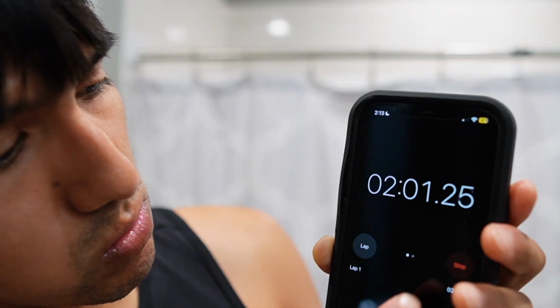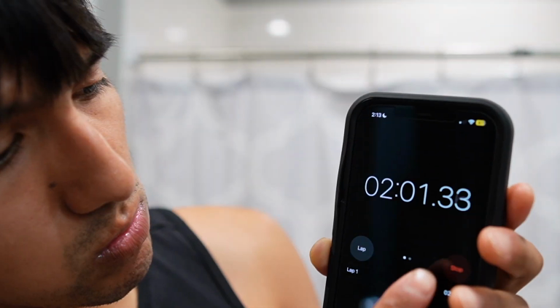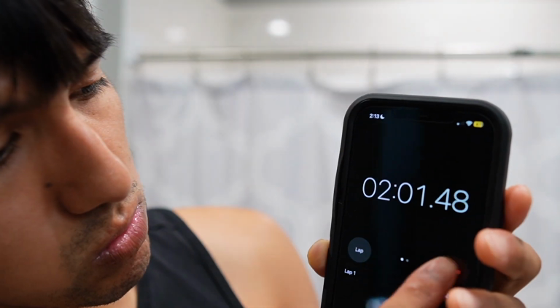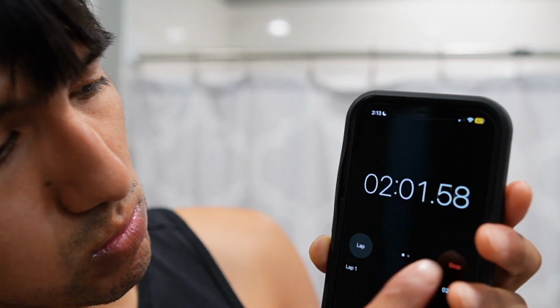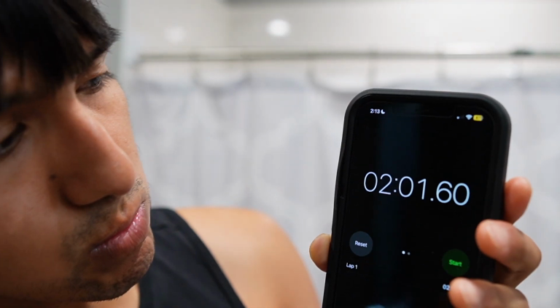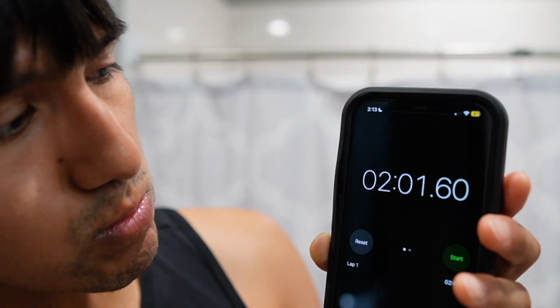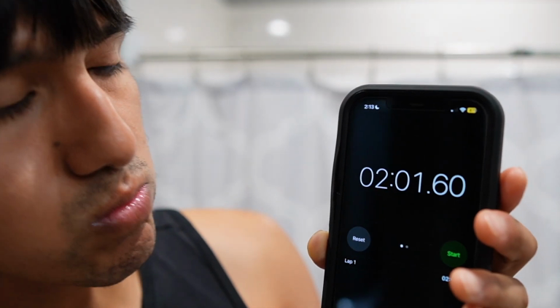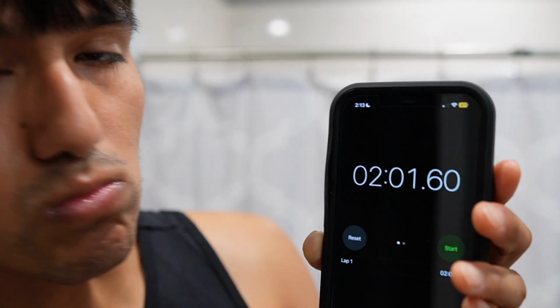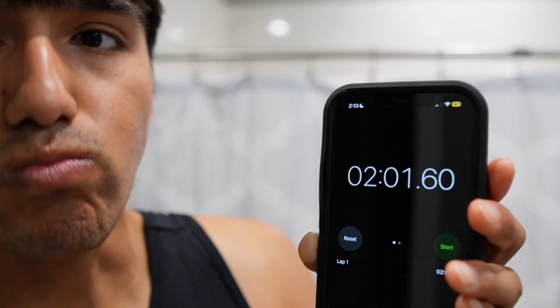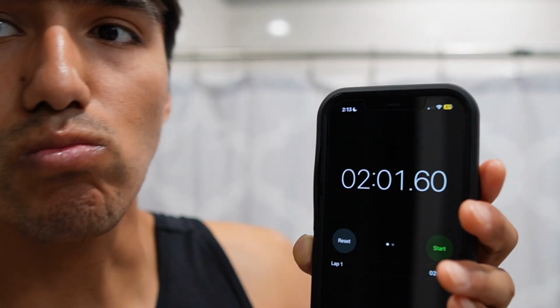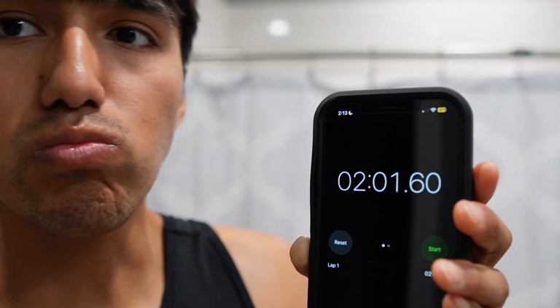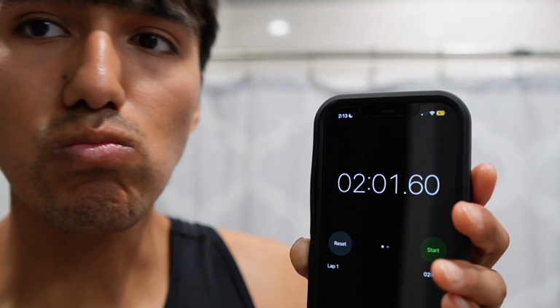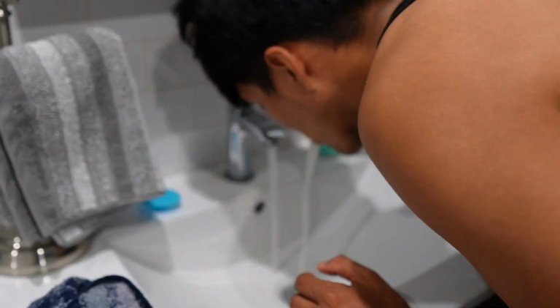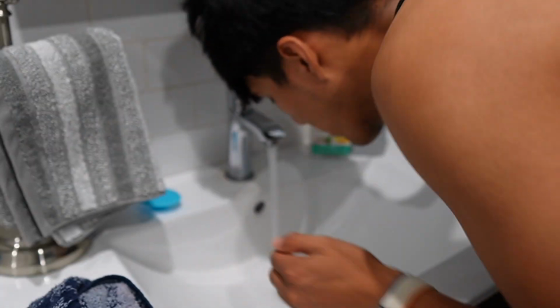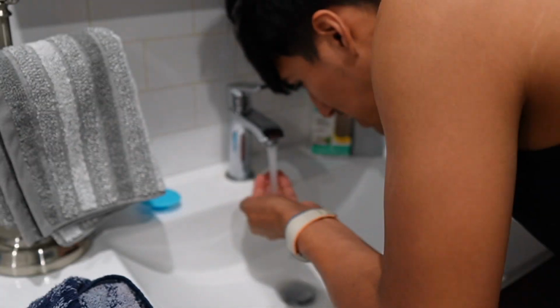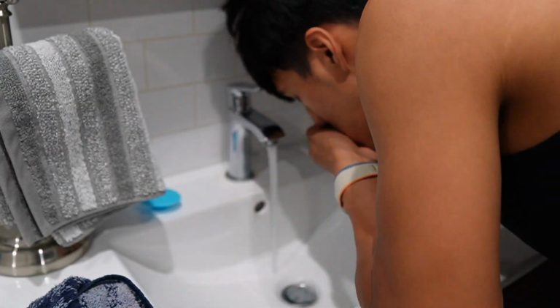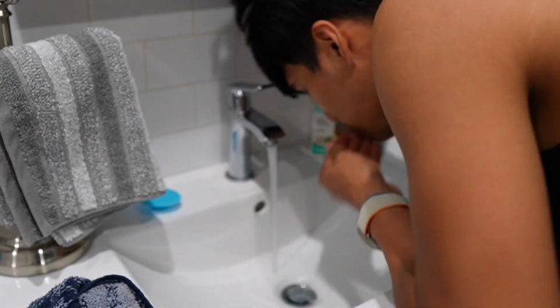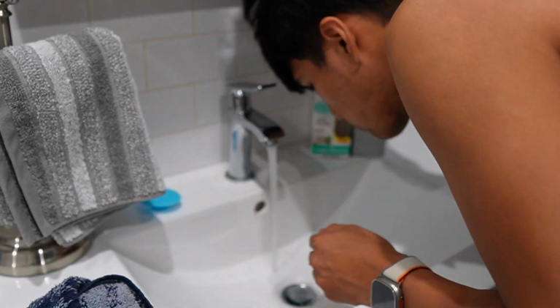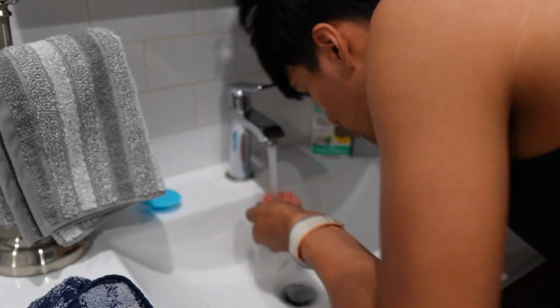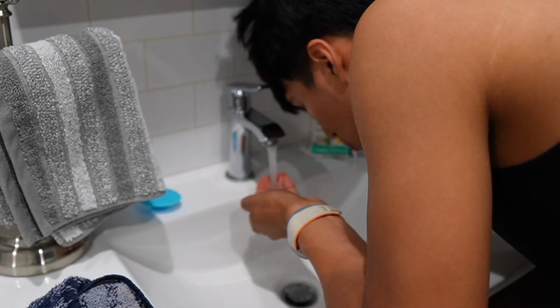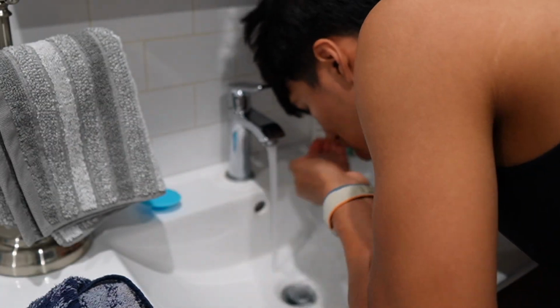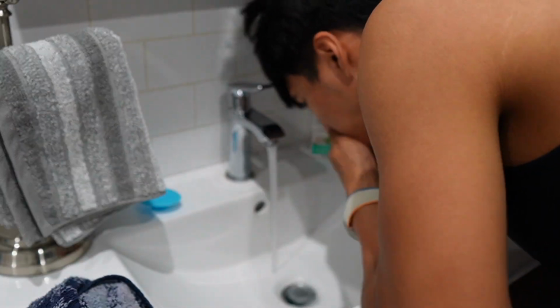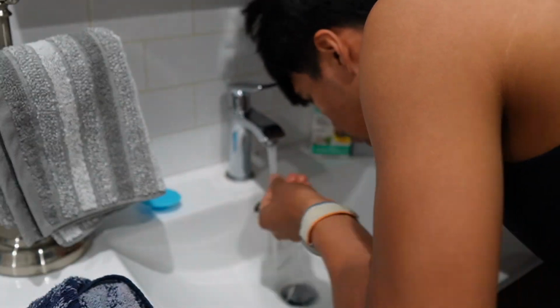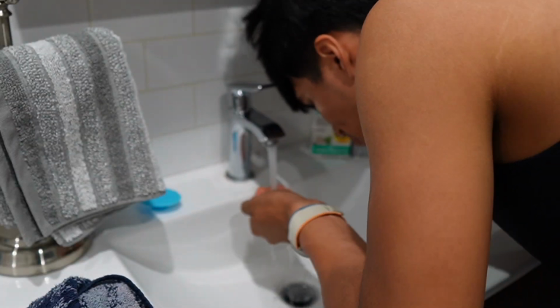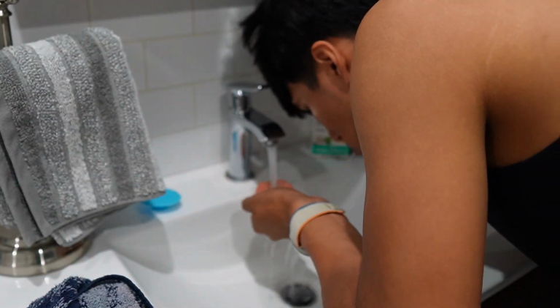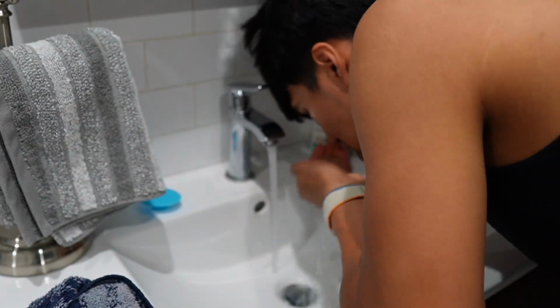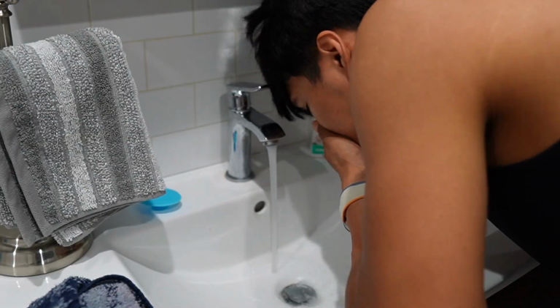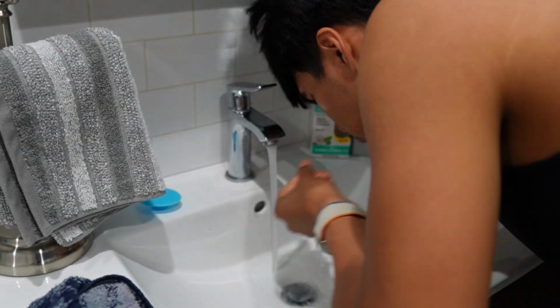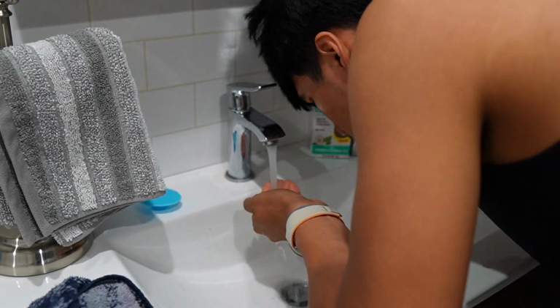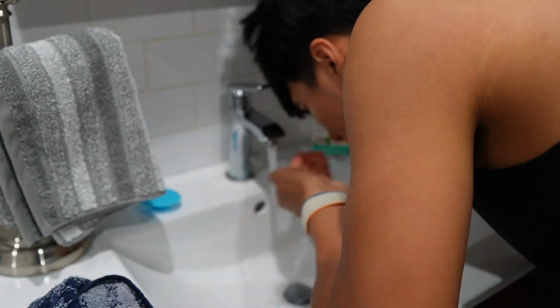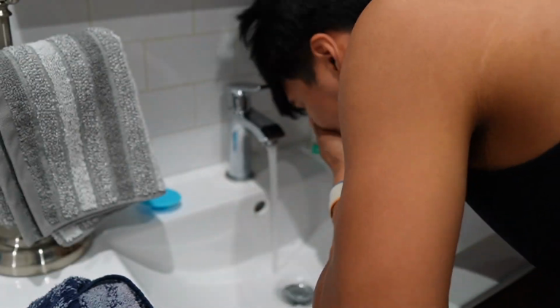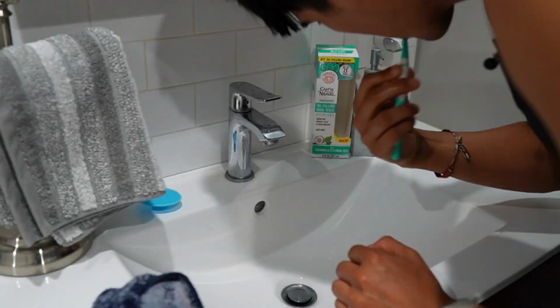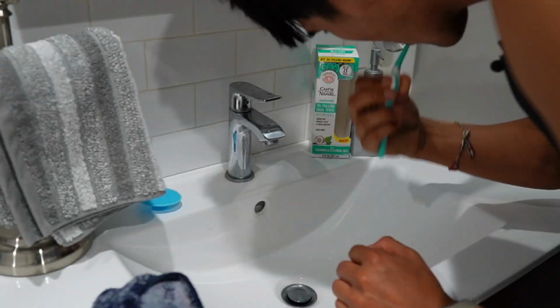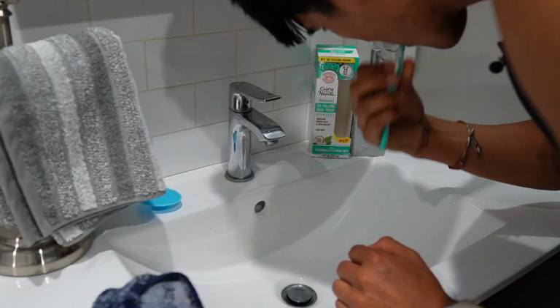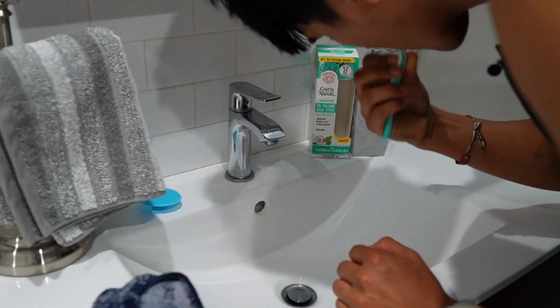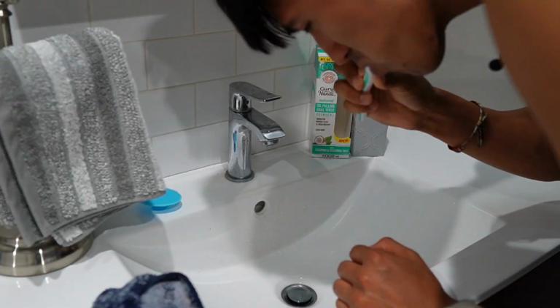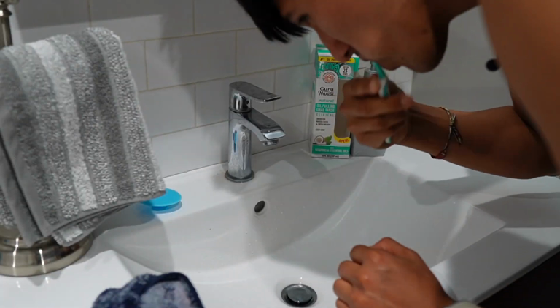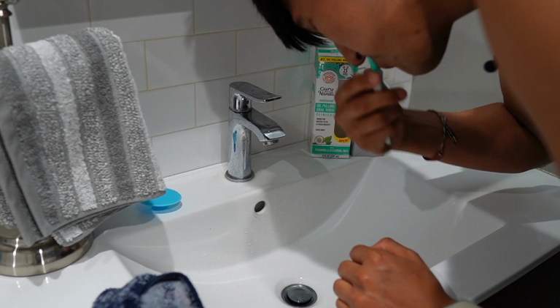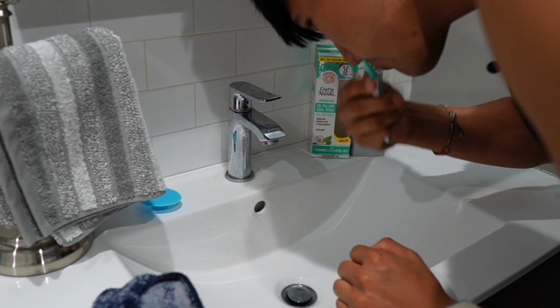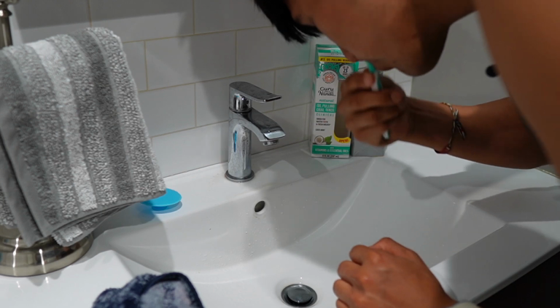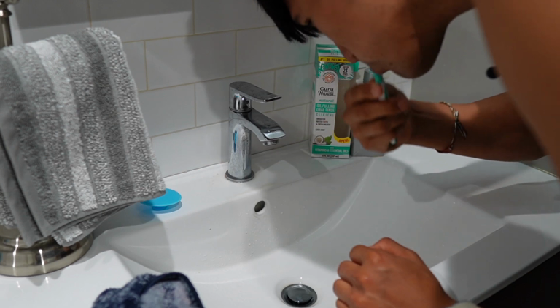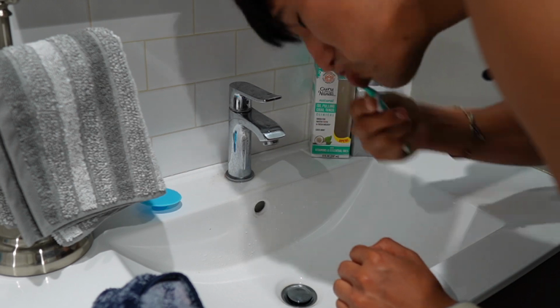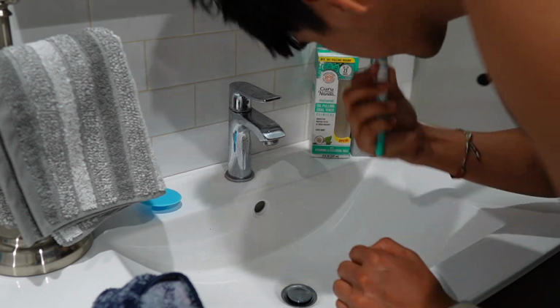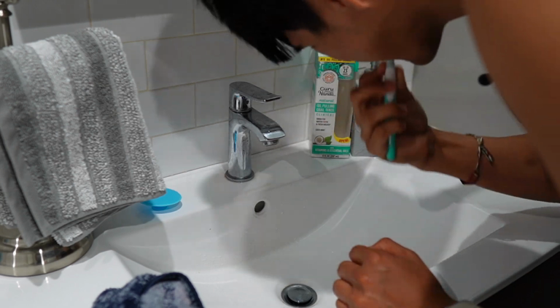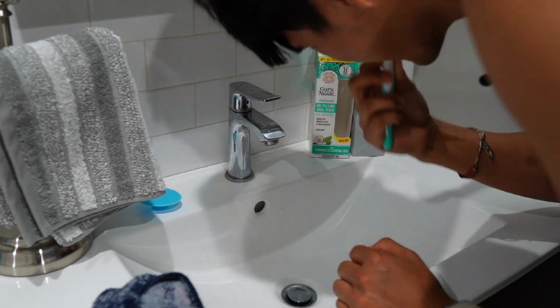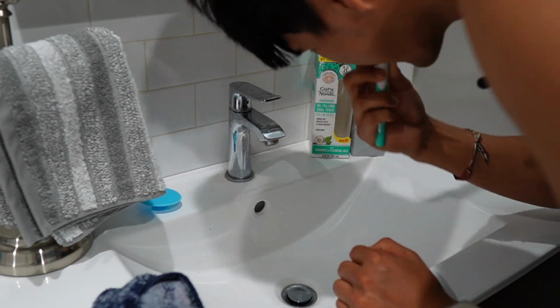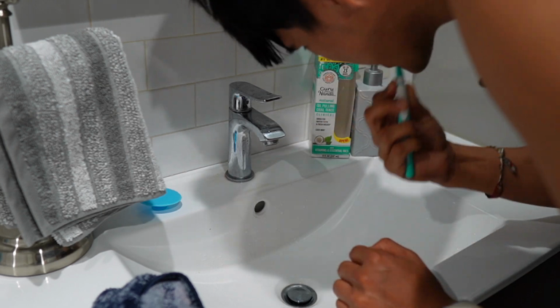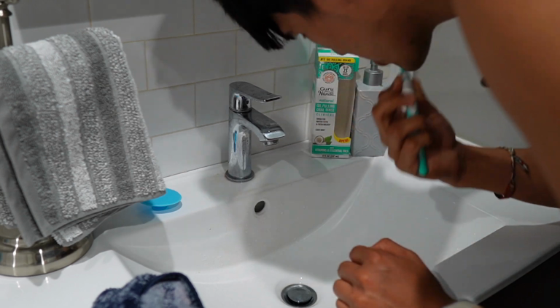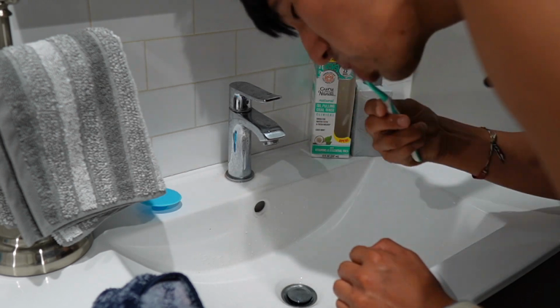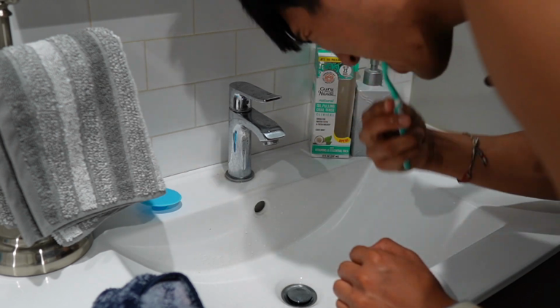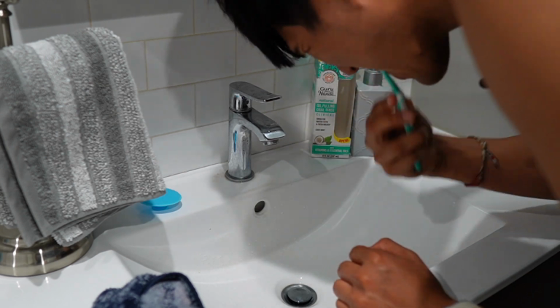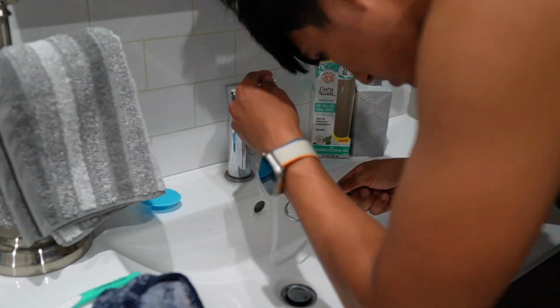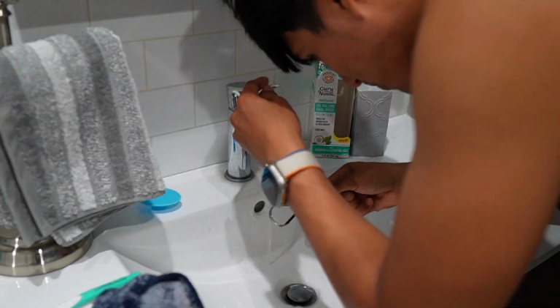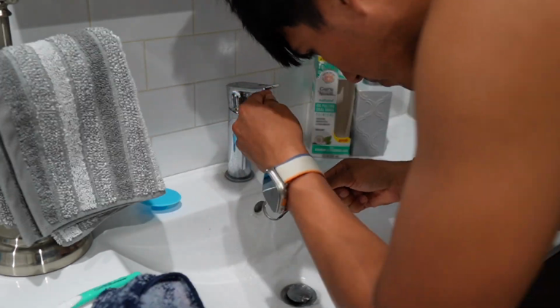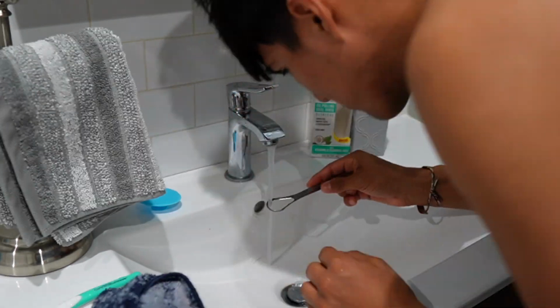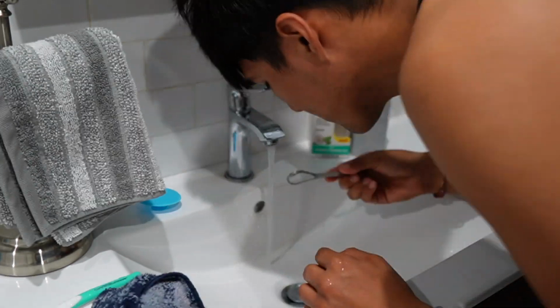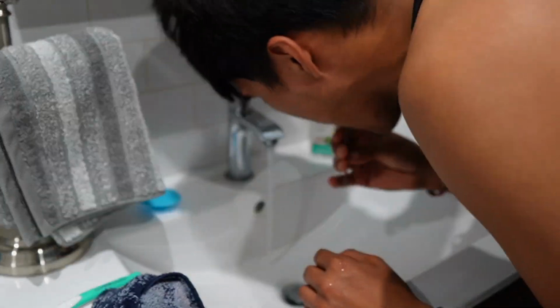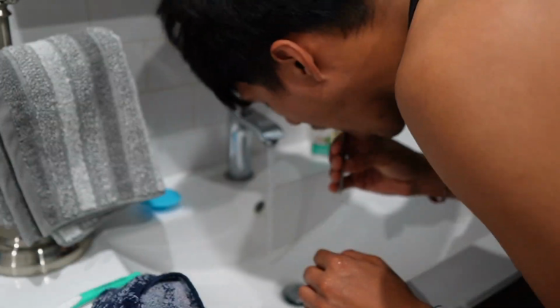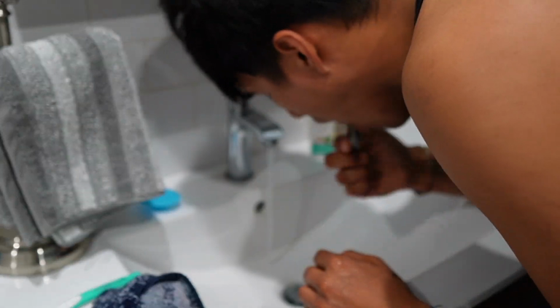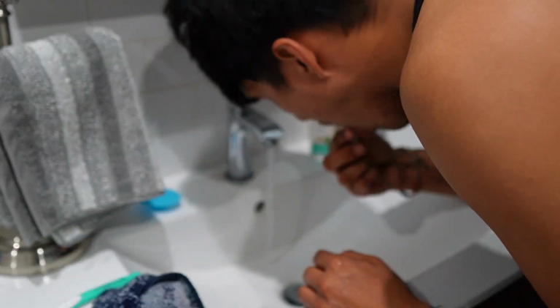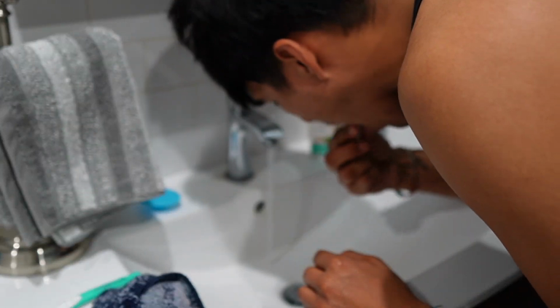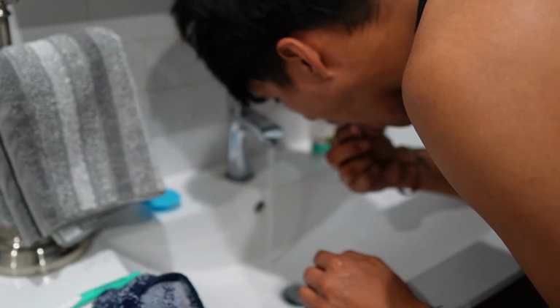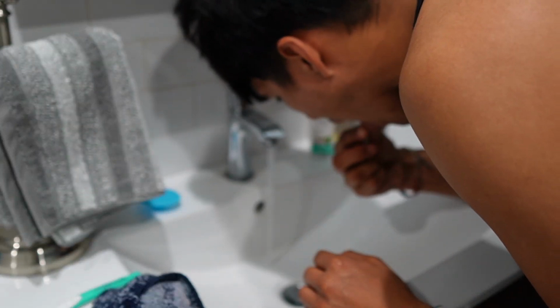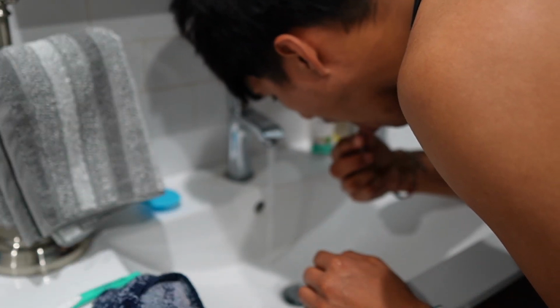After the two minutes are up, I can spit it out and rinse my mouth with water, and immediately brush my teeth afterwards. And then I use the tongue scraper too.